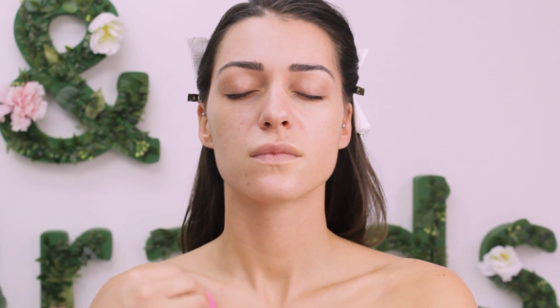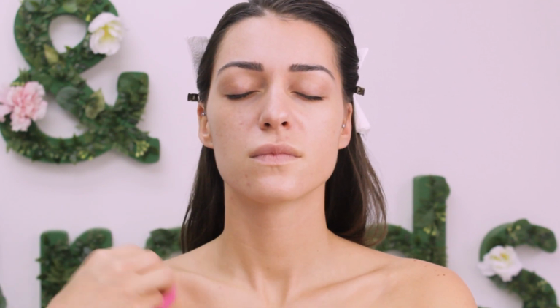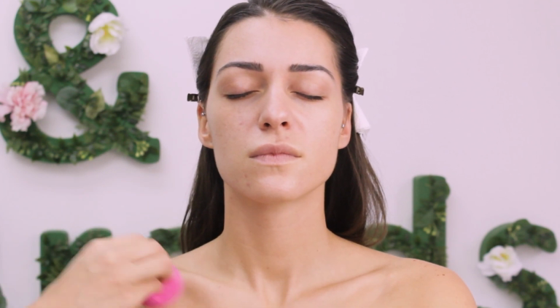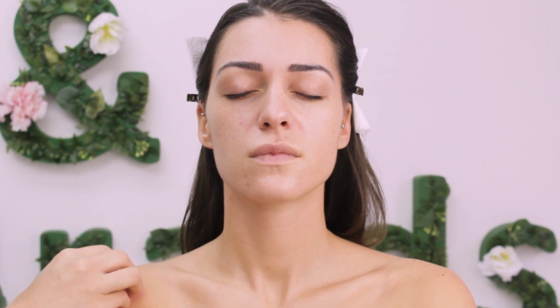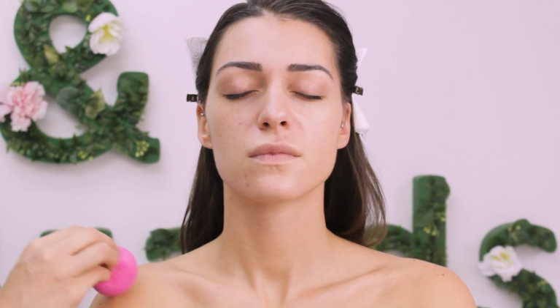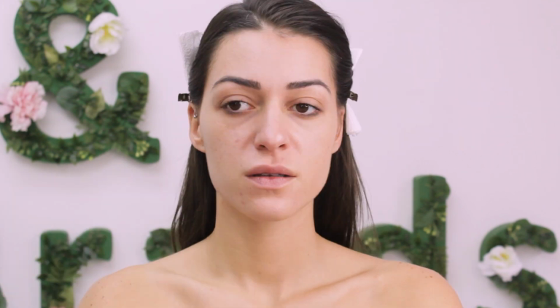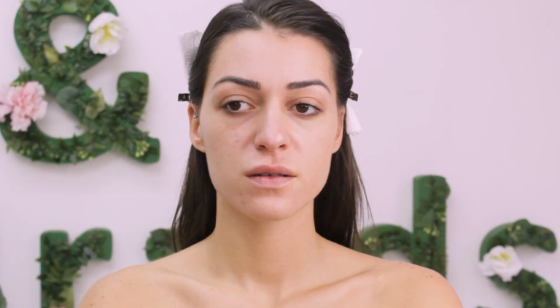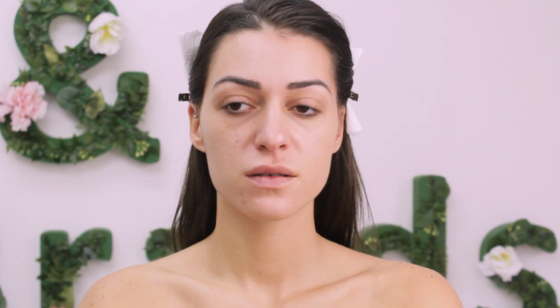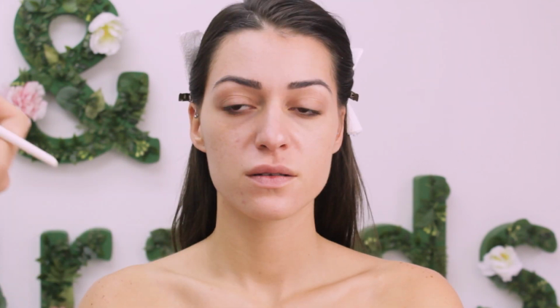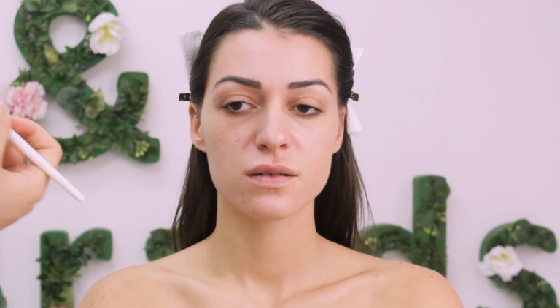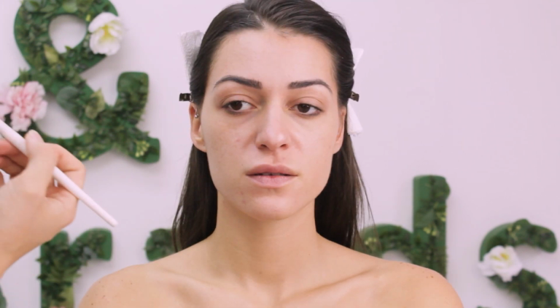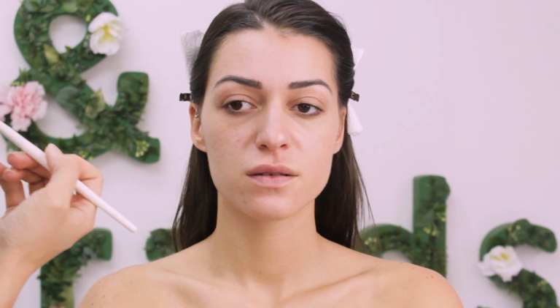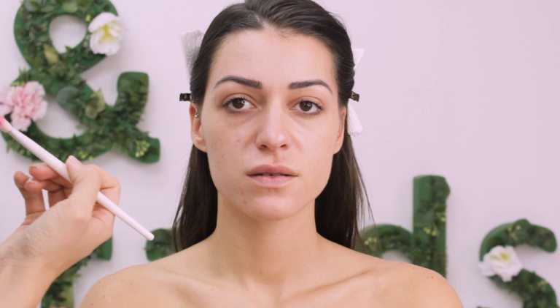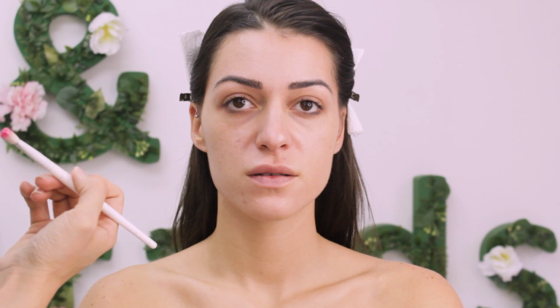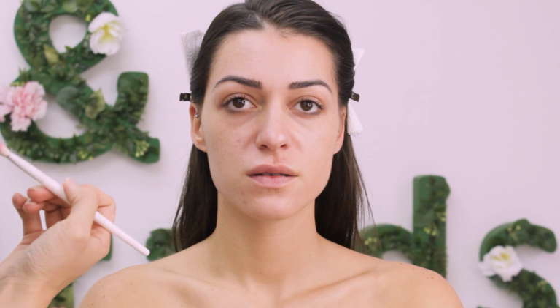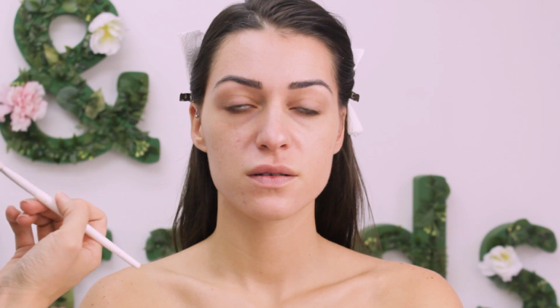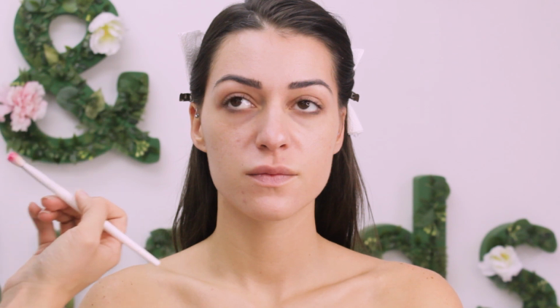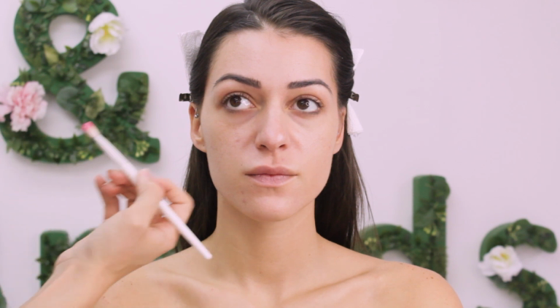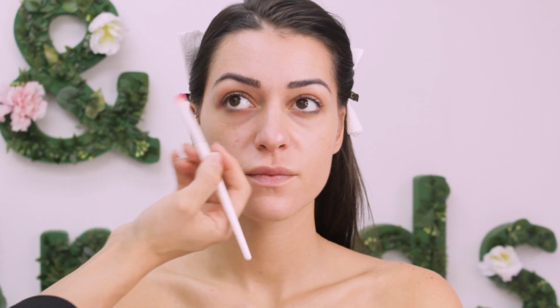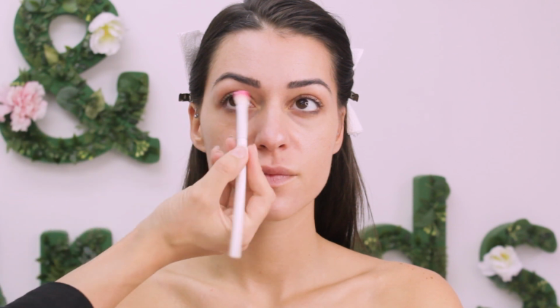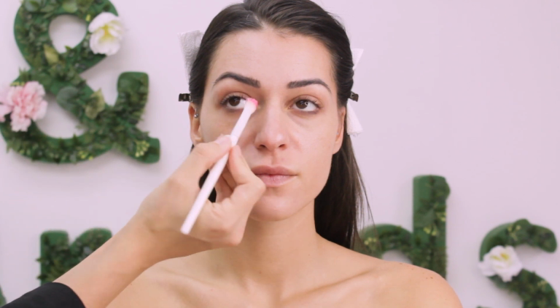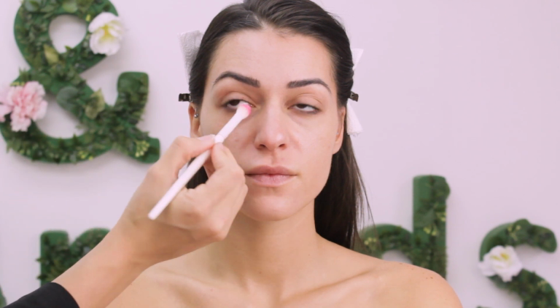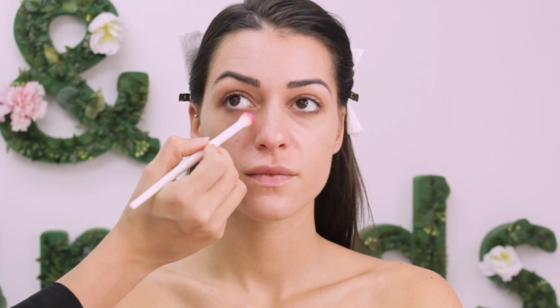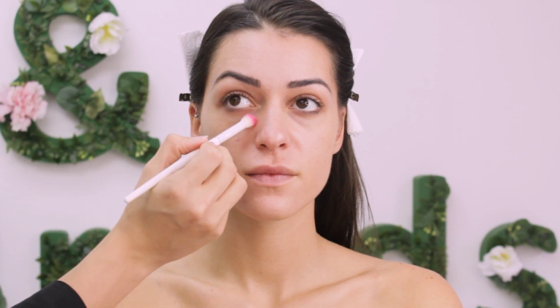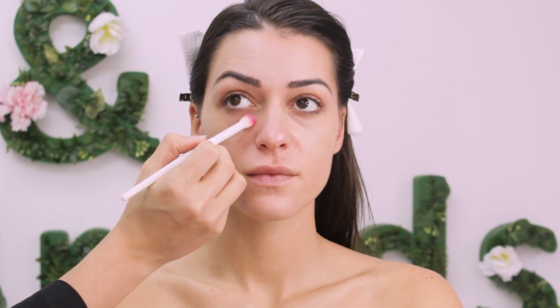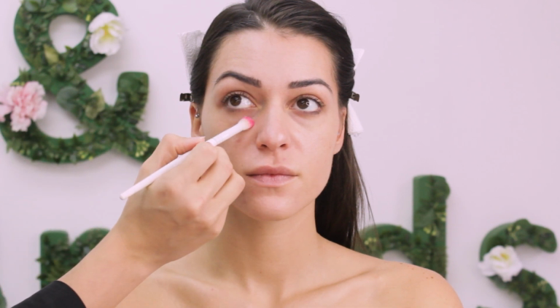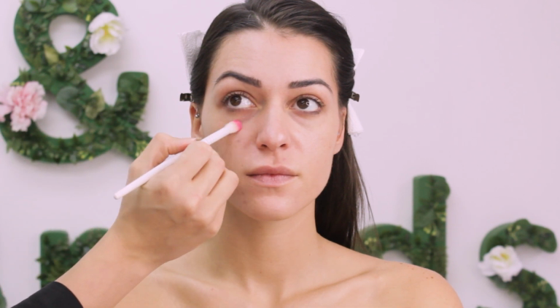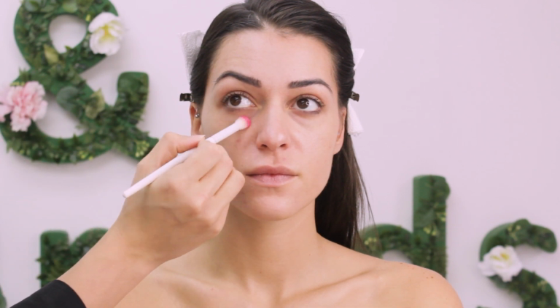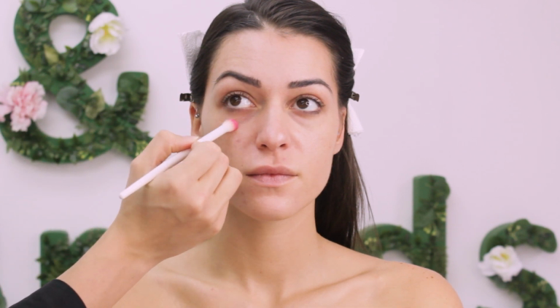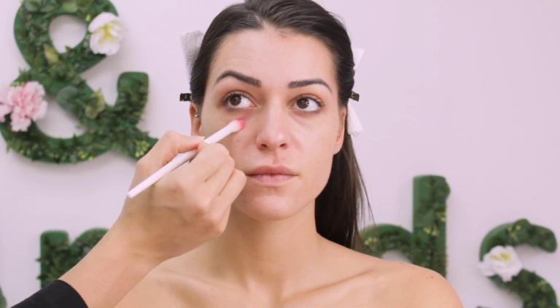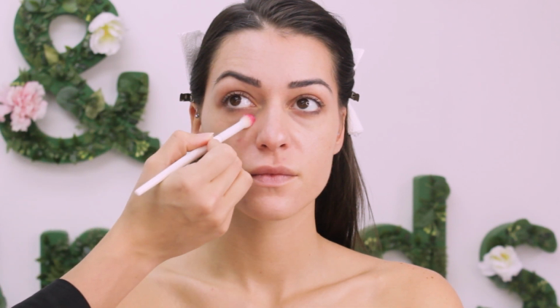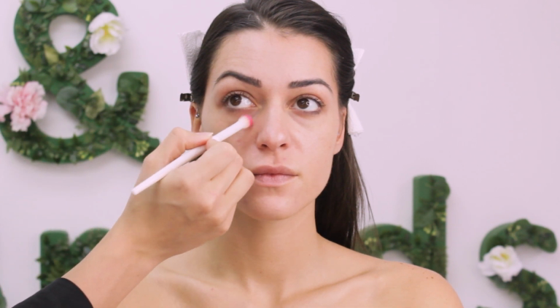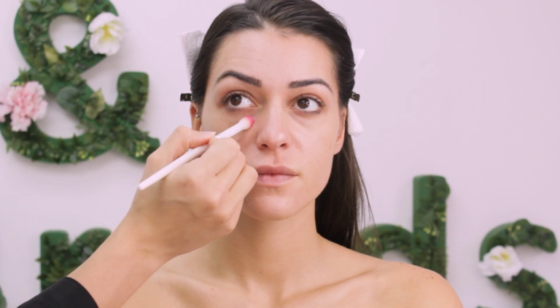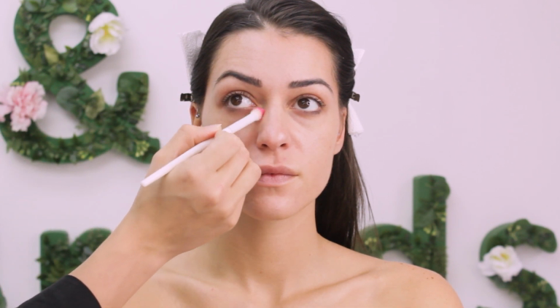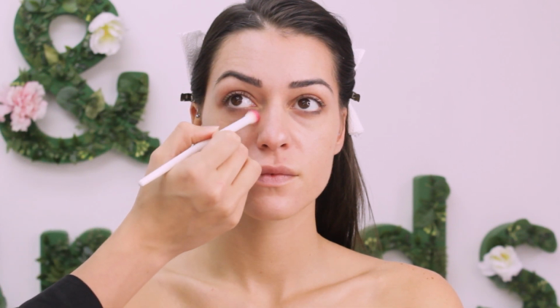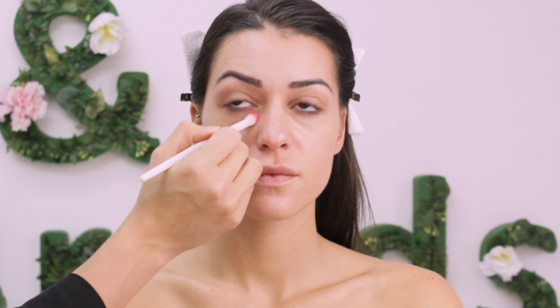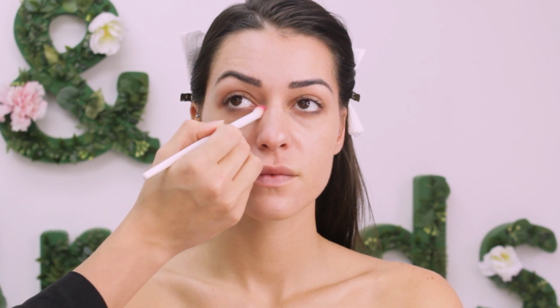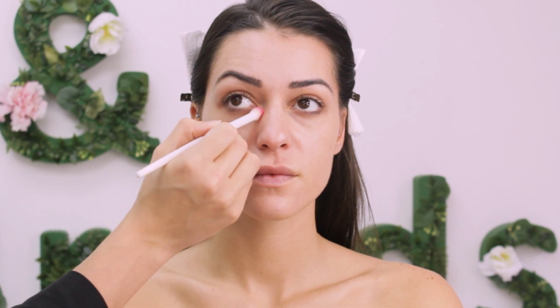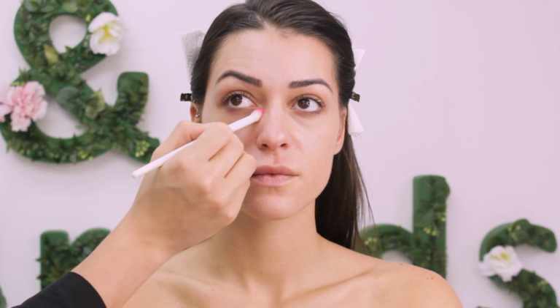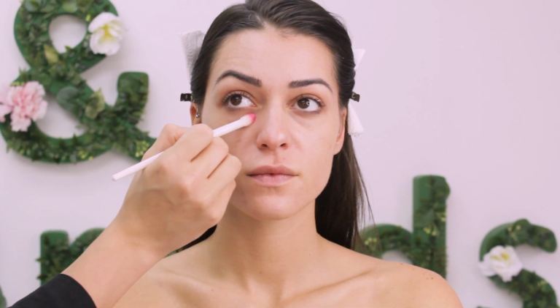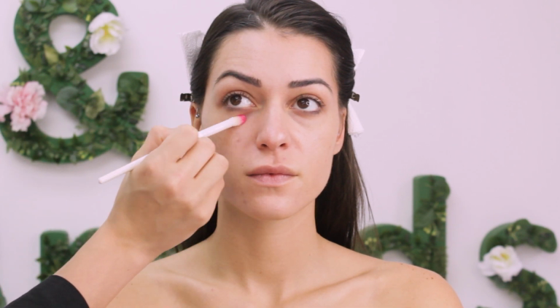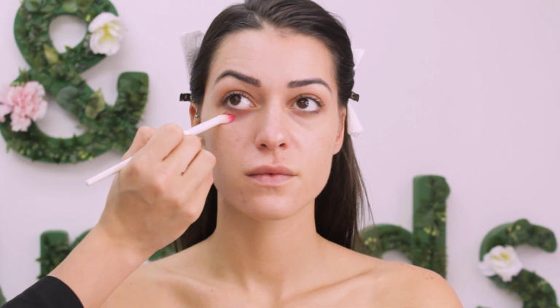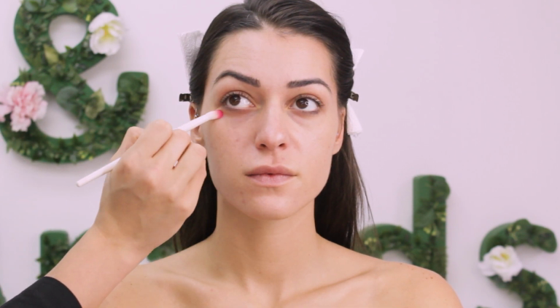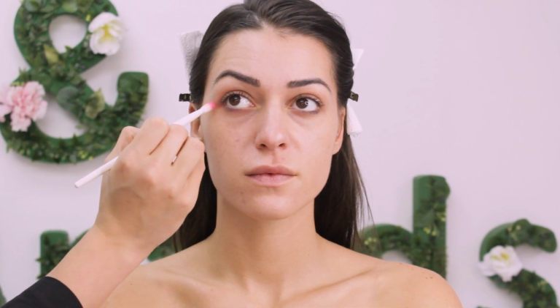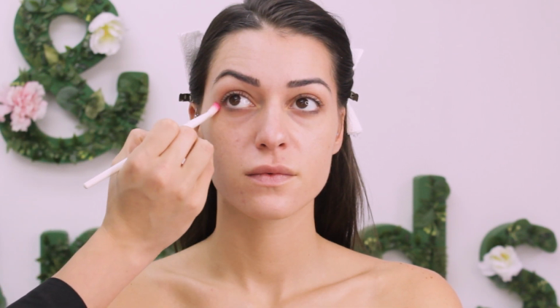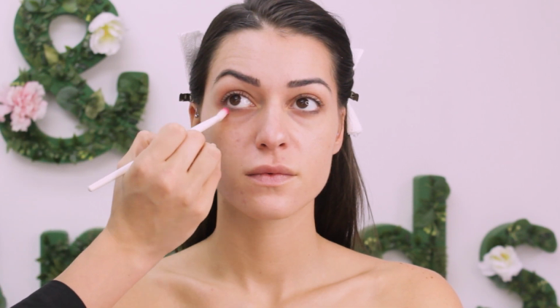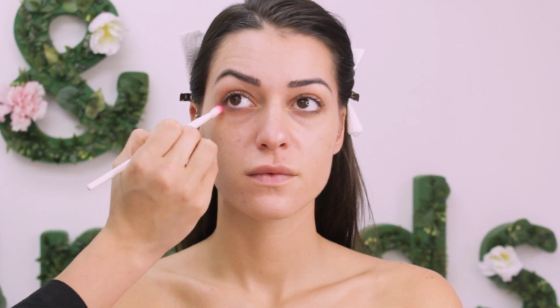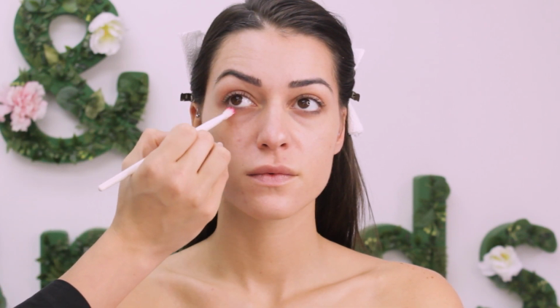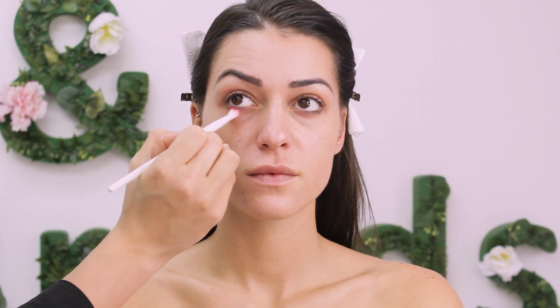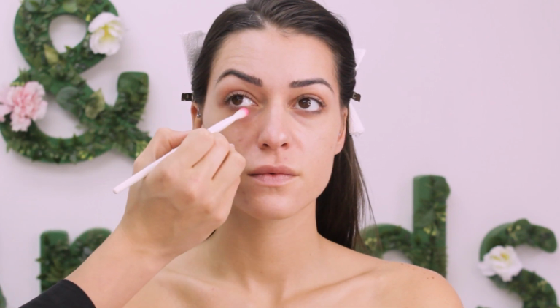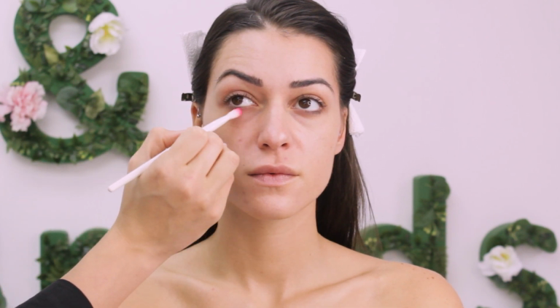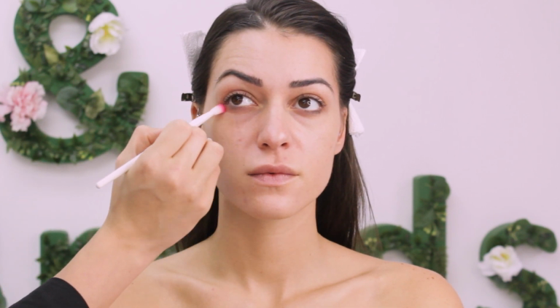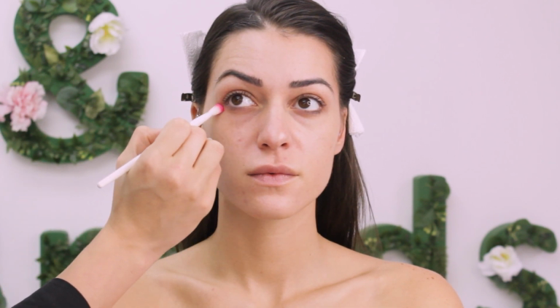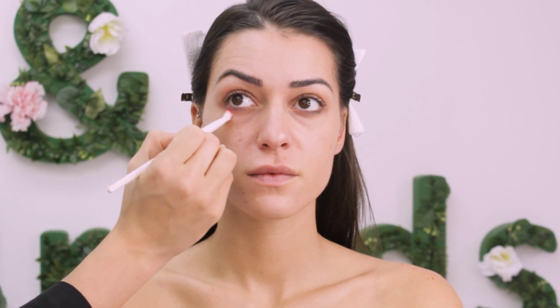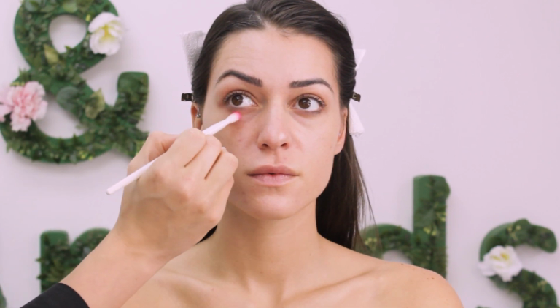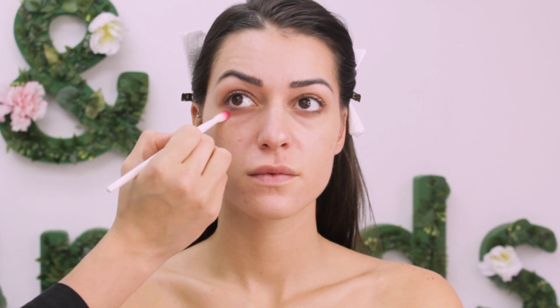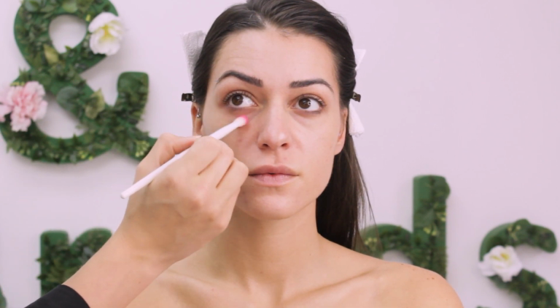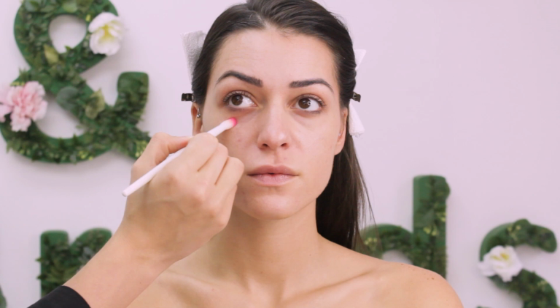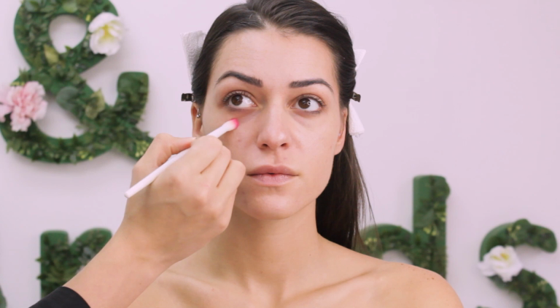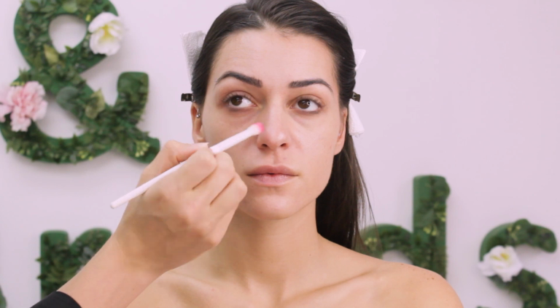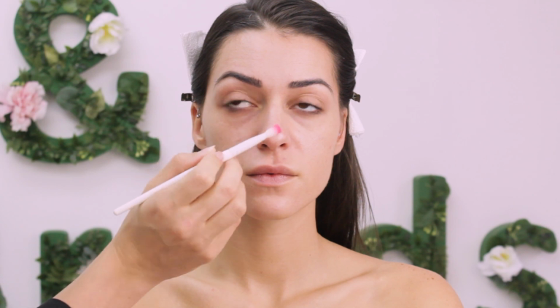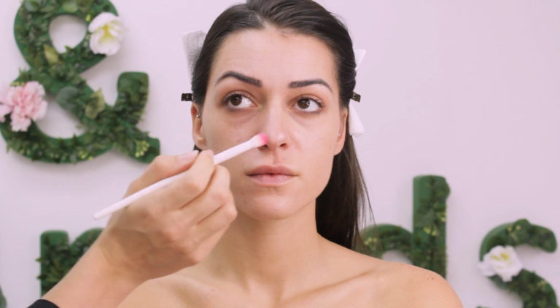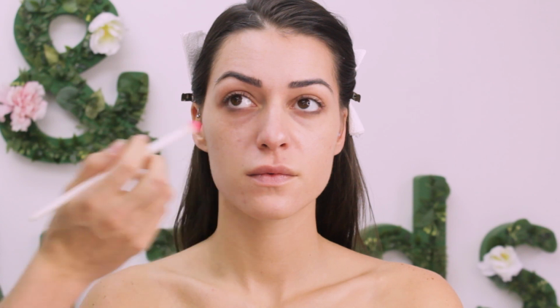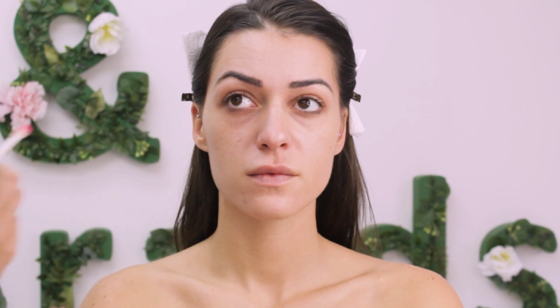For eye cream I'm using Bobbi Brown Hydrating Eye Cream, and I also put some lip balm on her lips but I didn't film it.